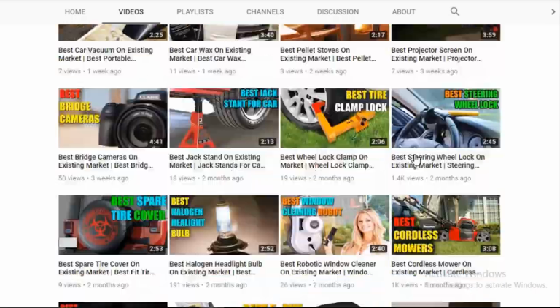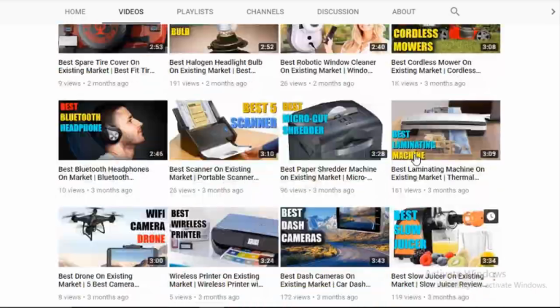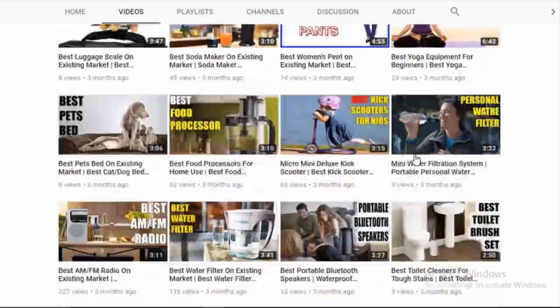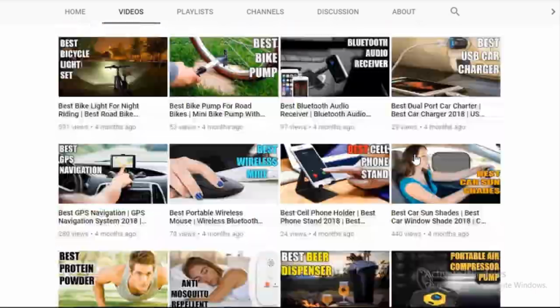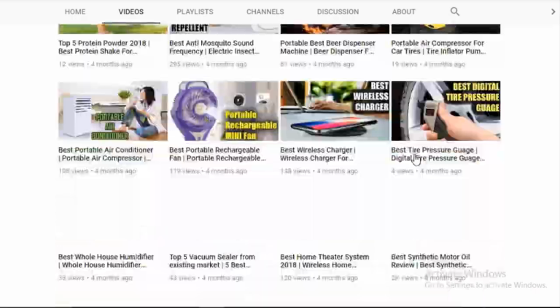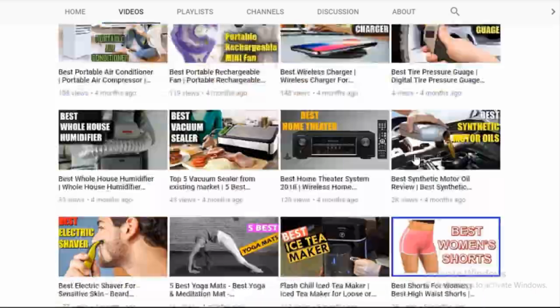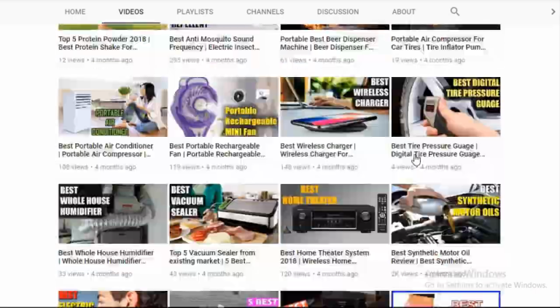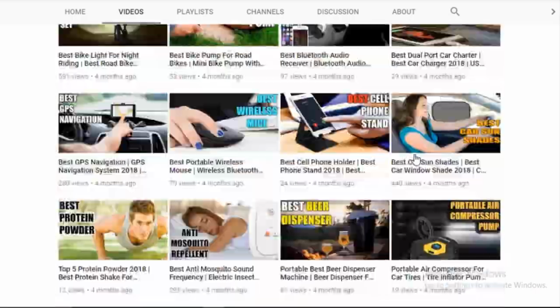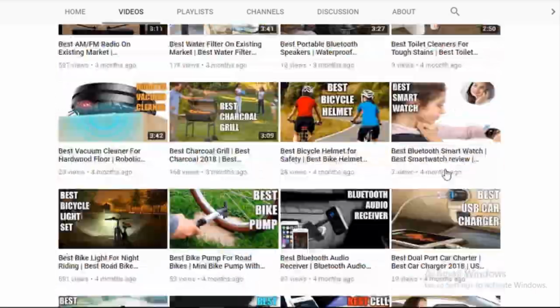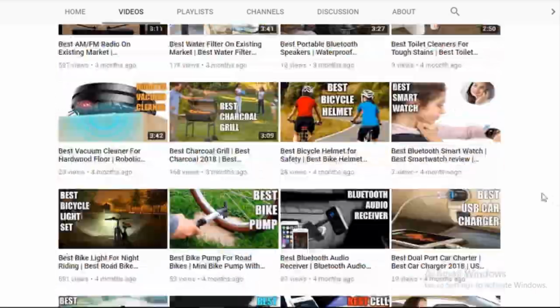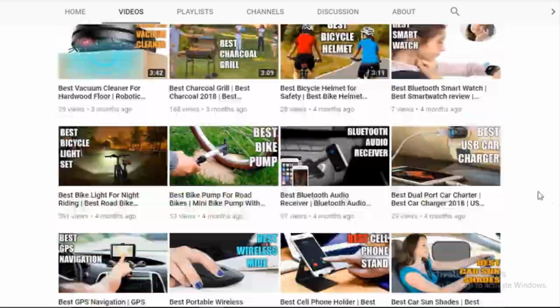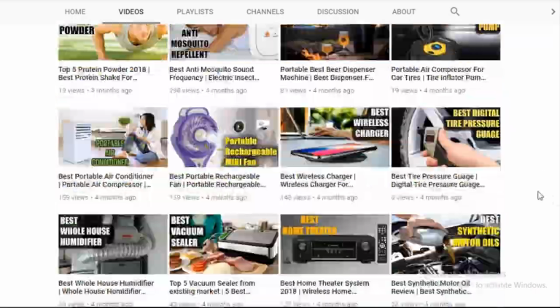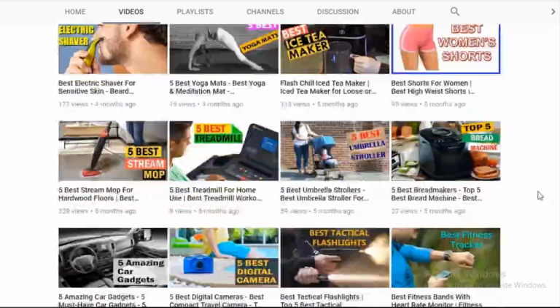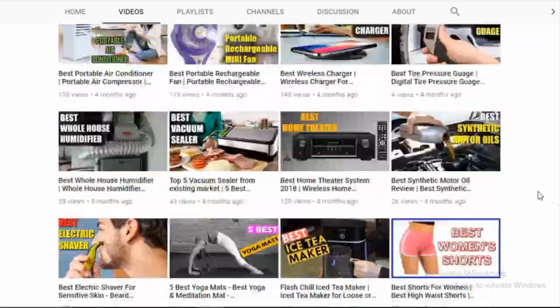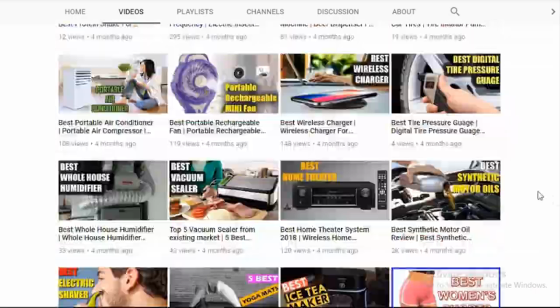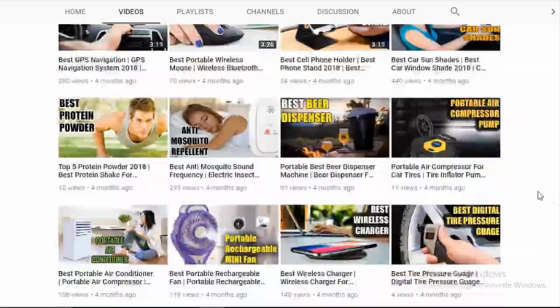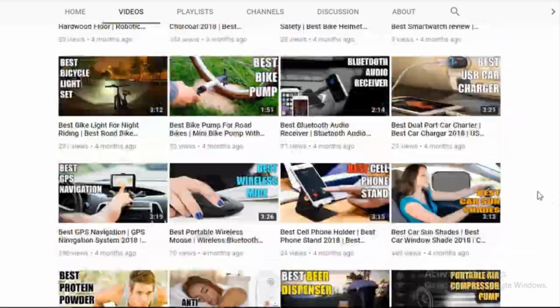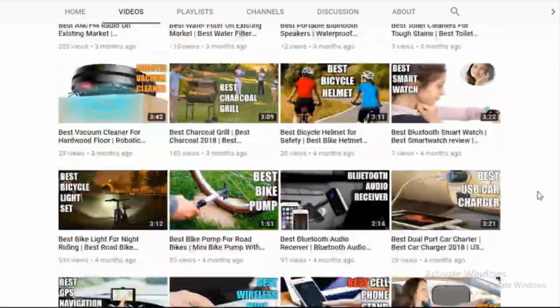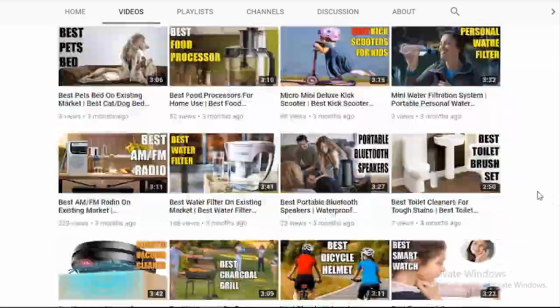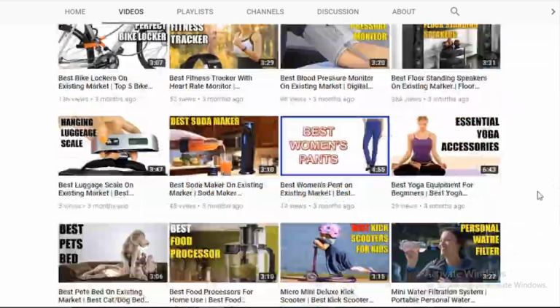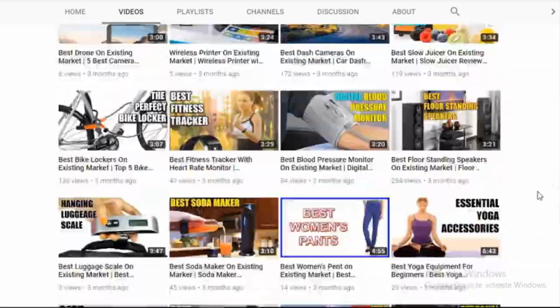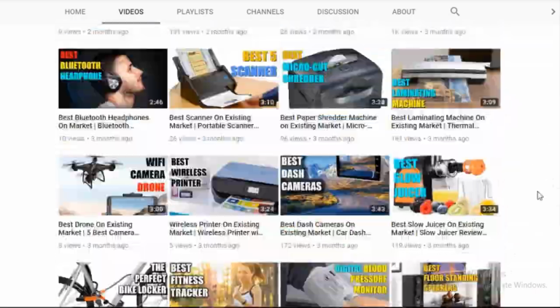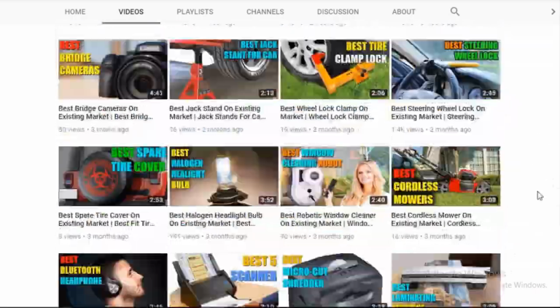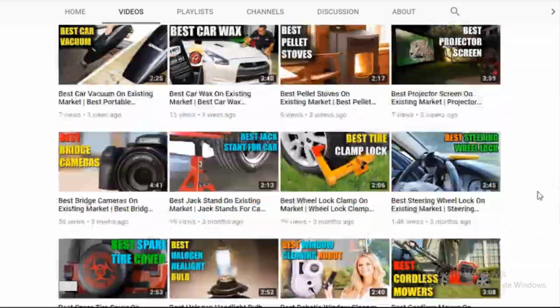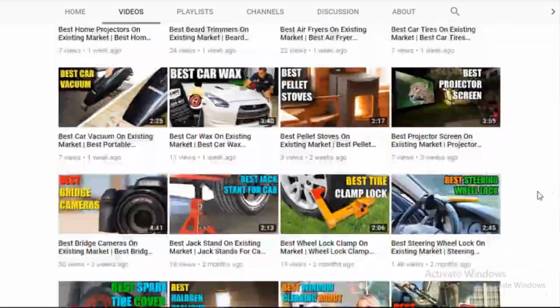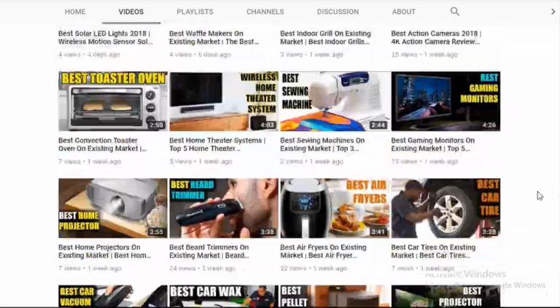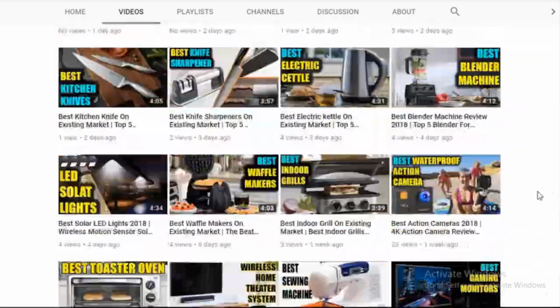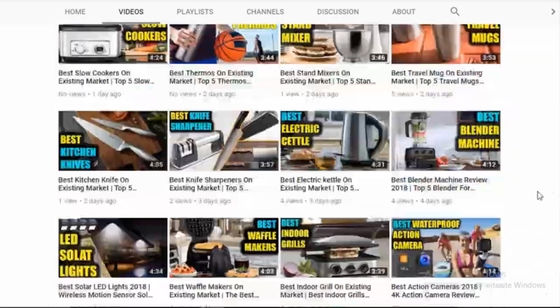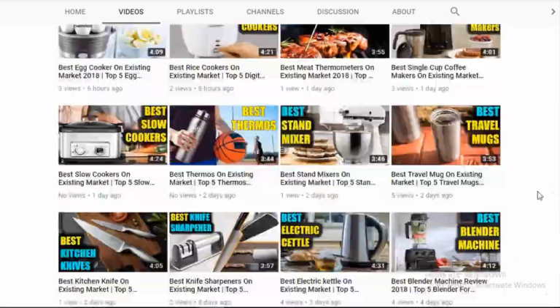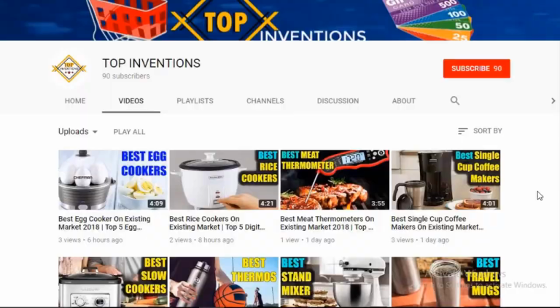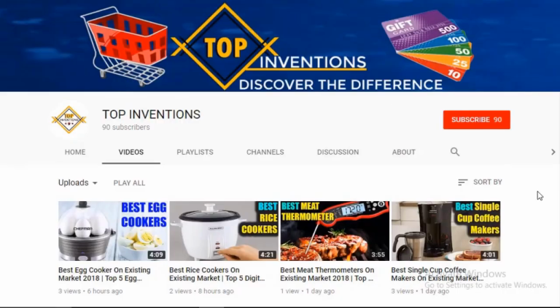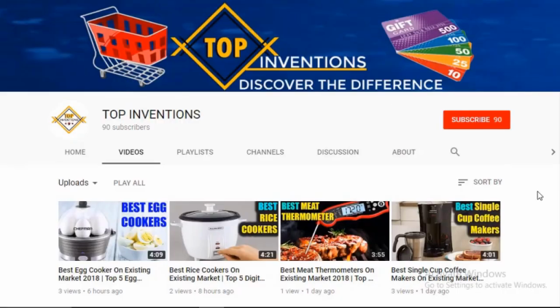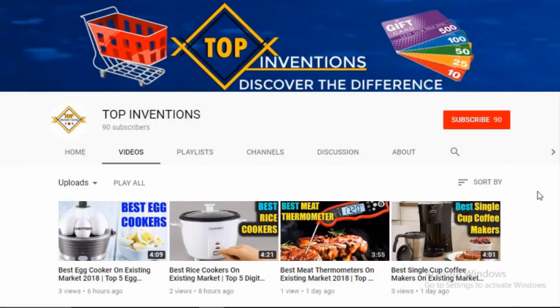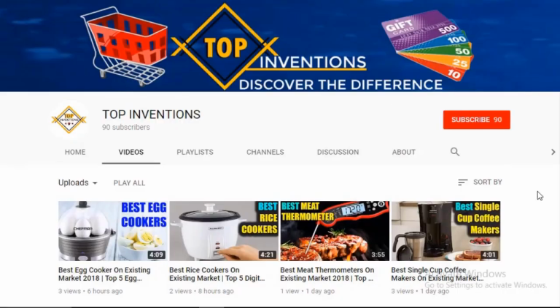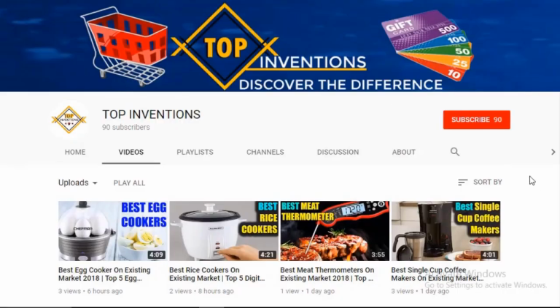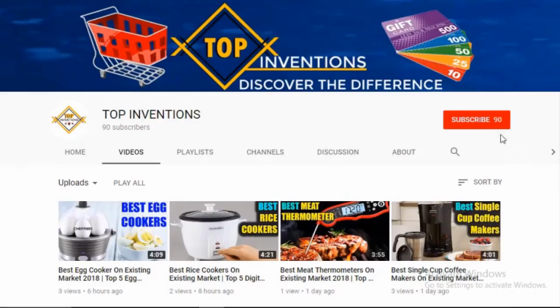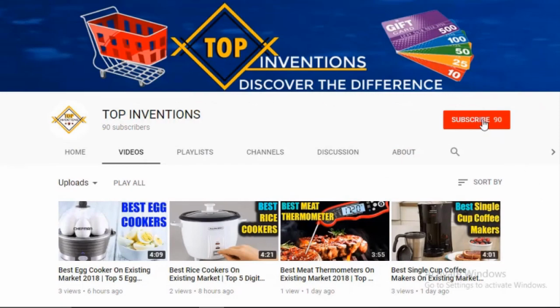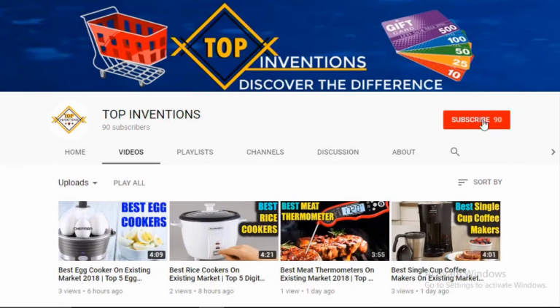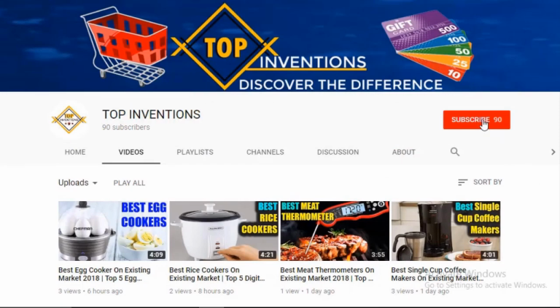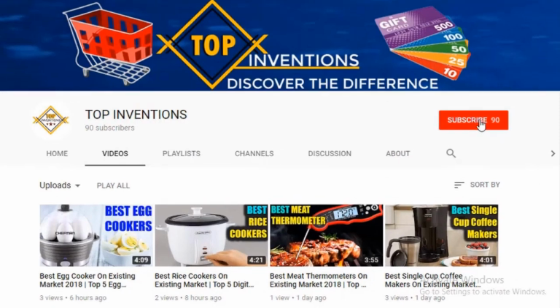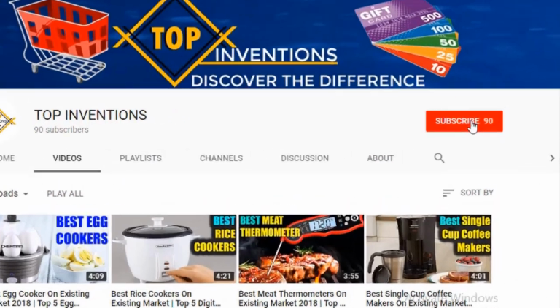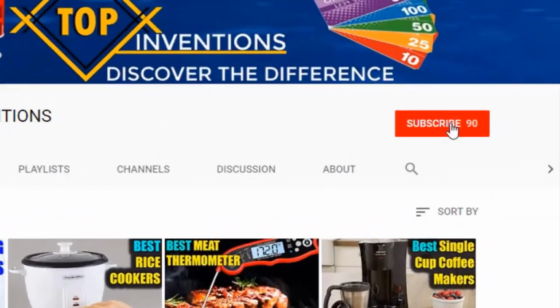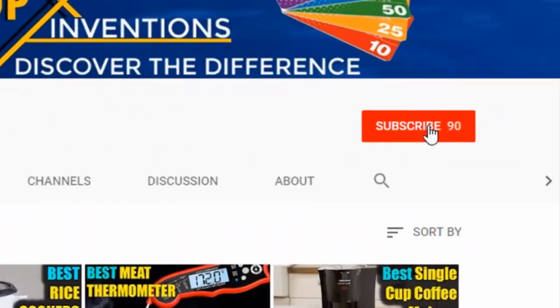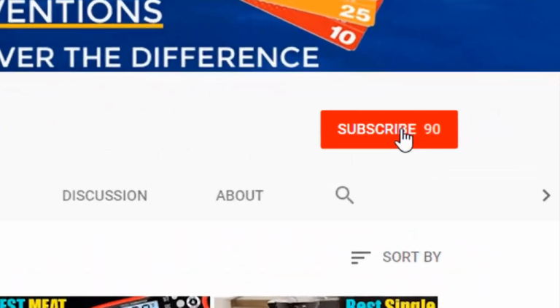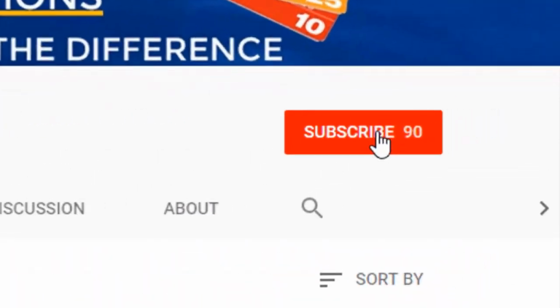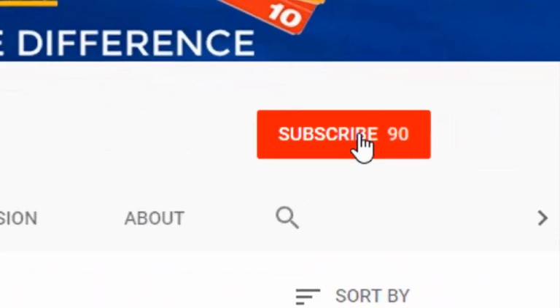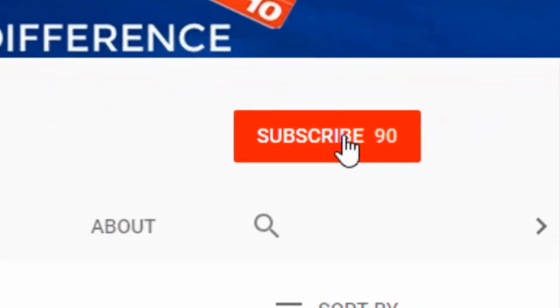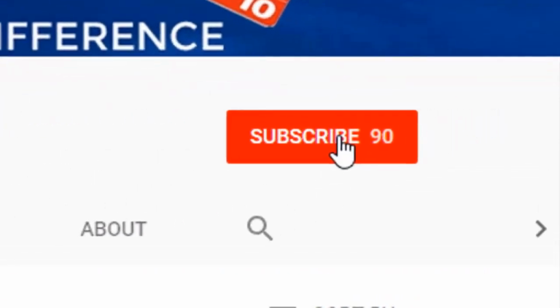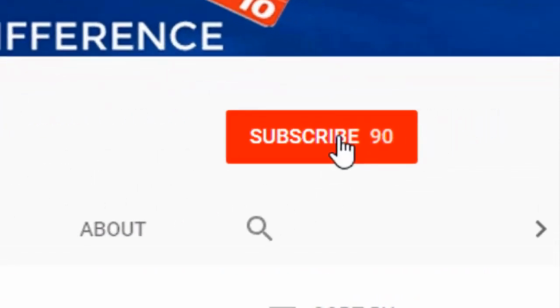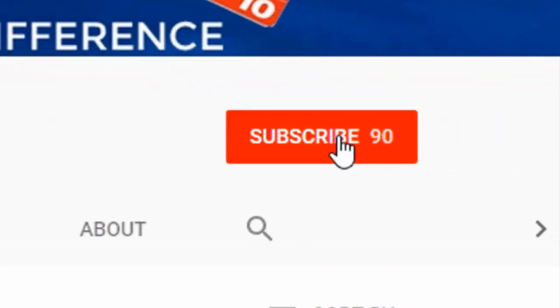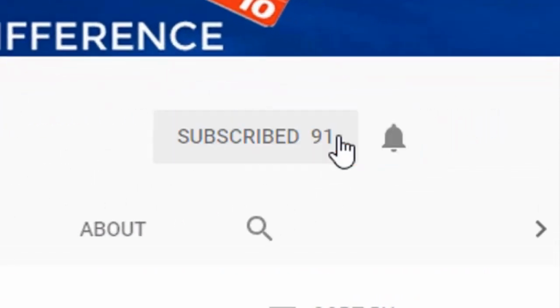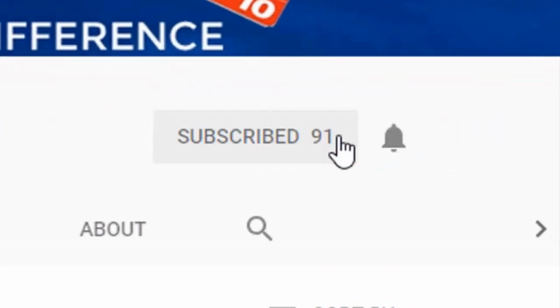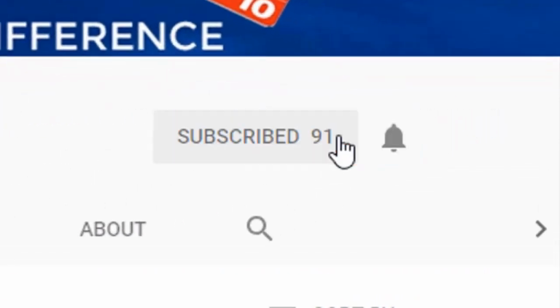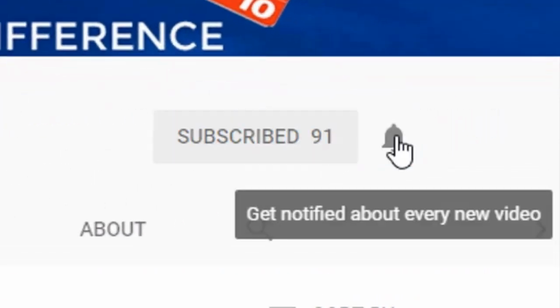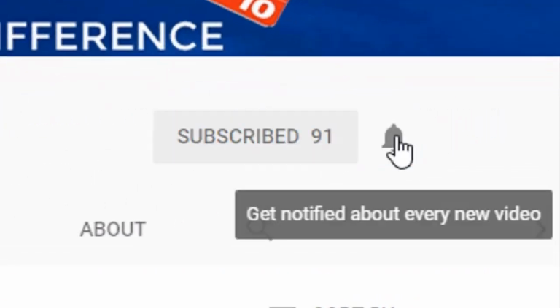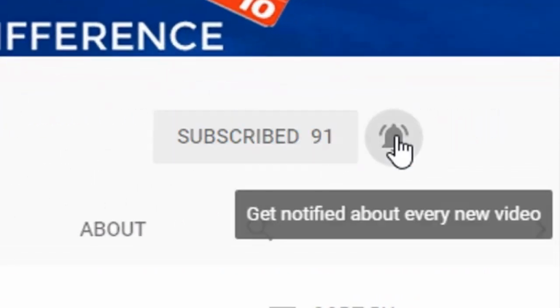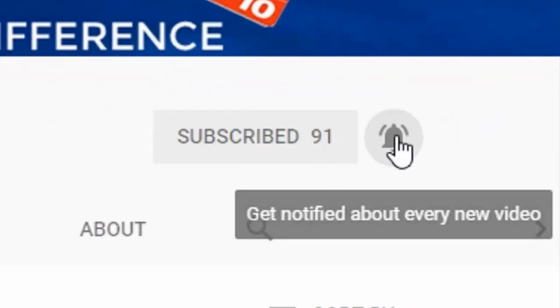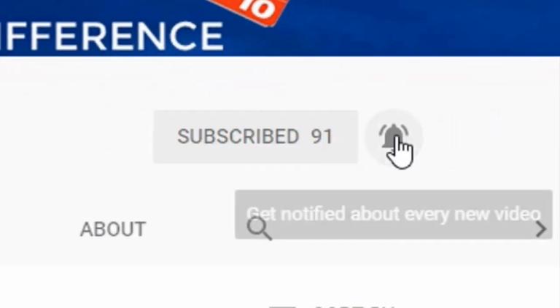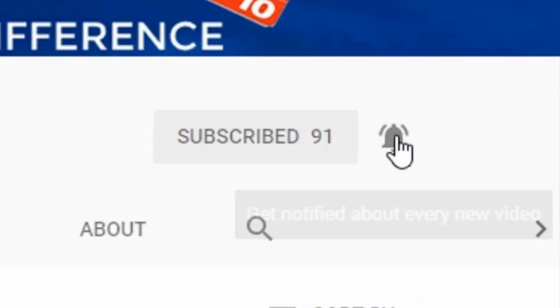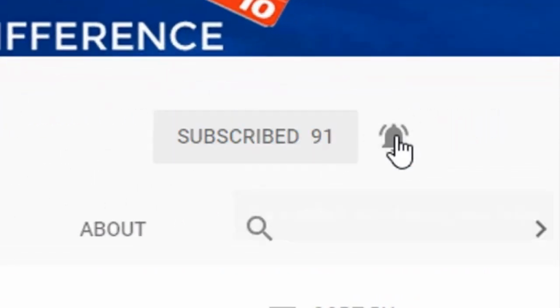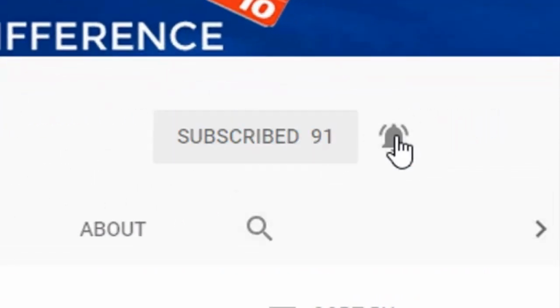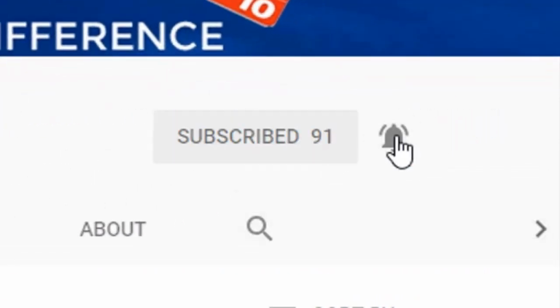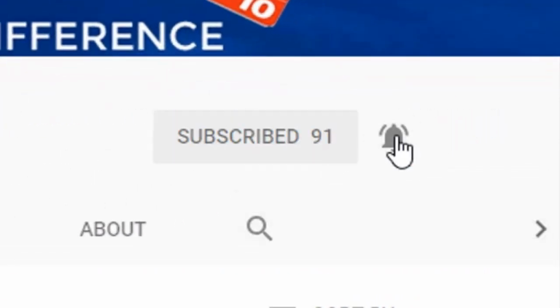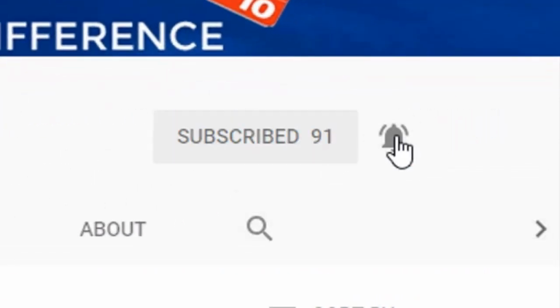Are you a new viewer? You should connect with us by clicking the subscribe button, then press the bell icon for next updates.